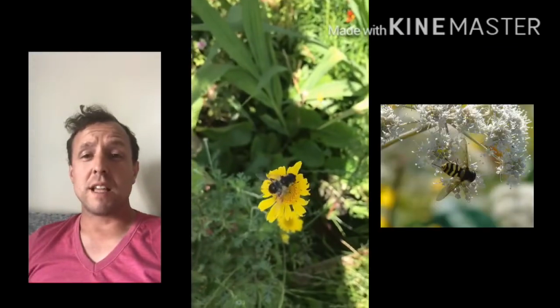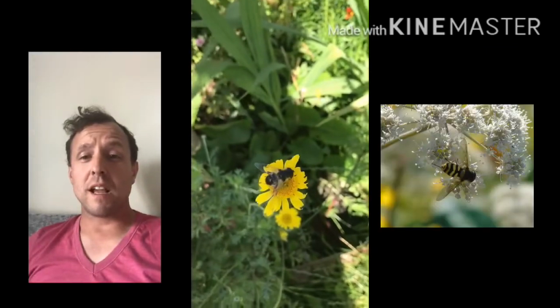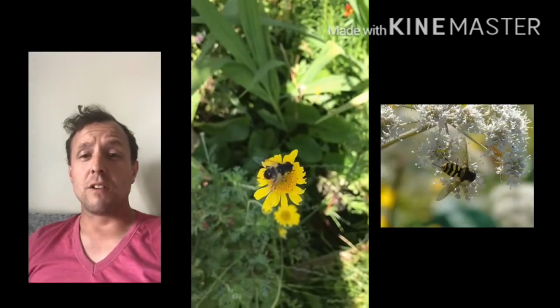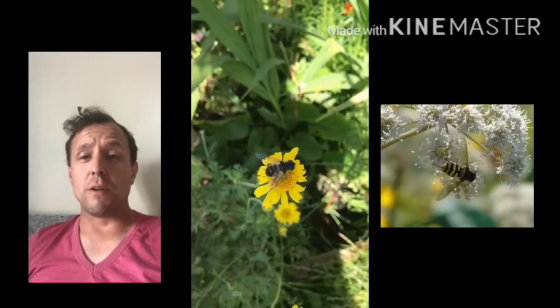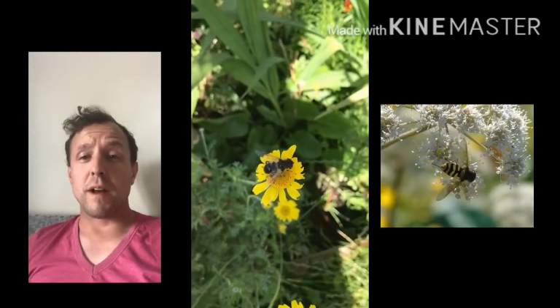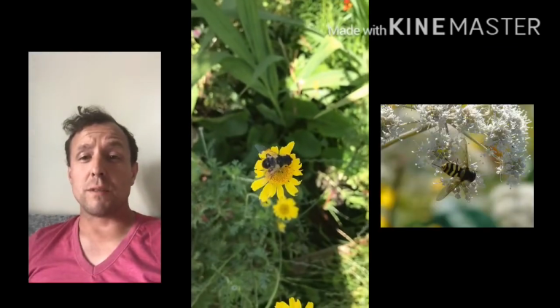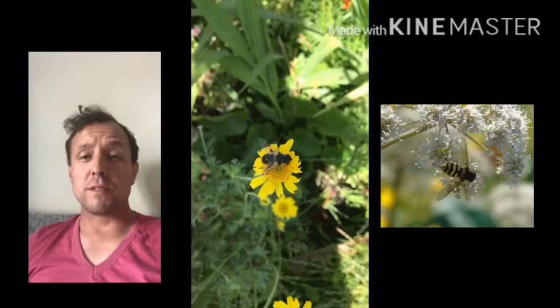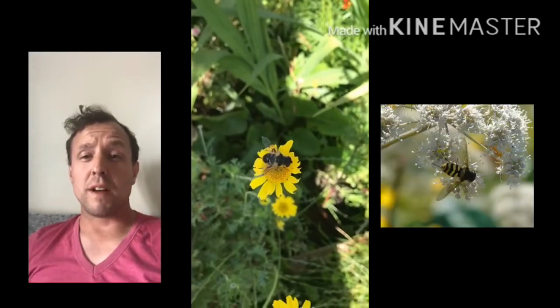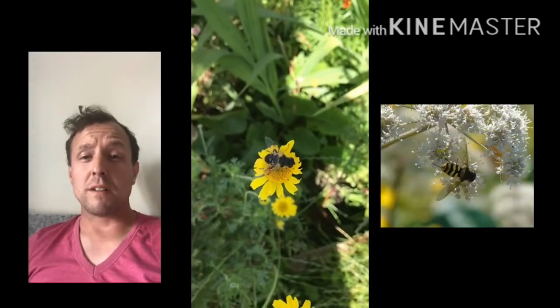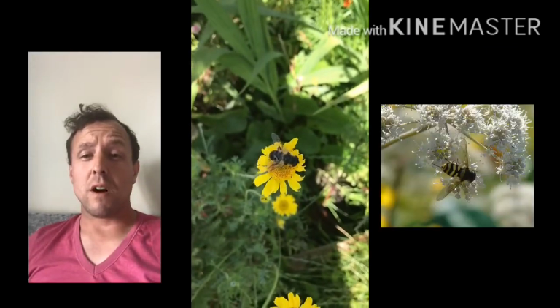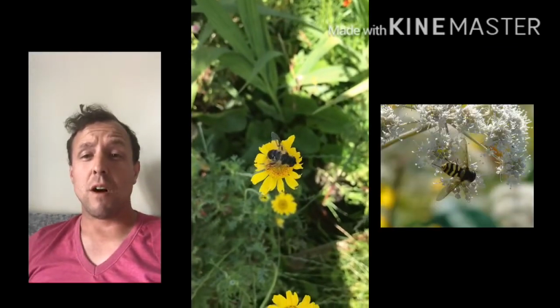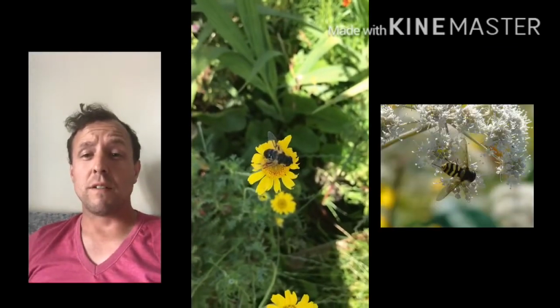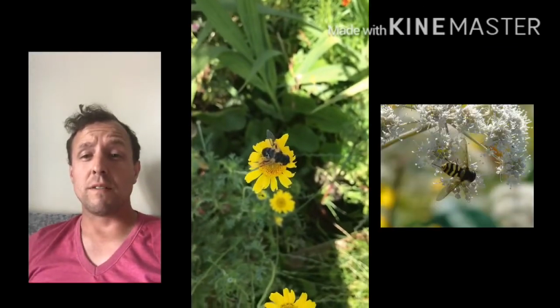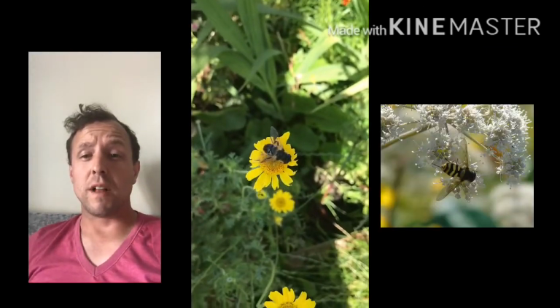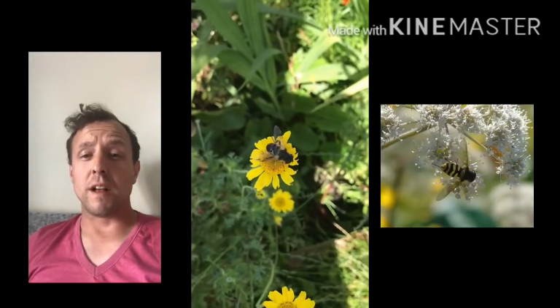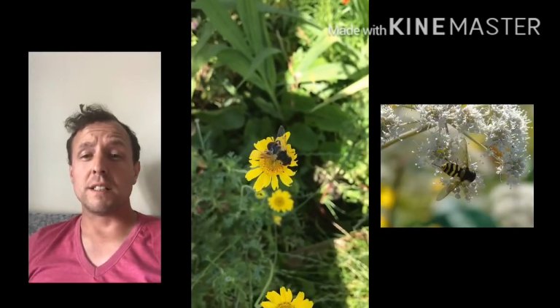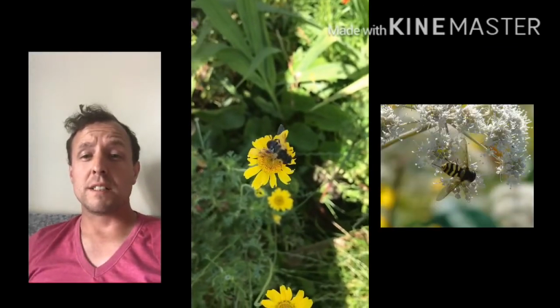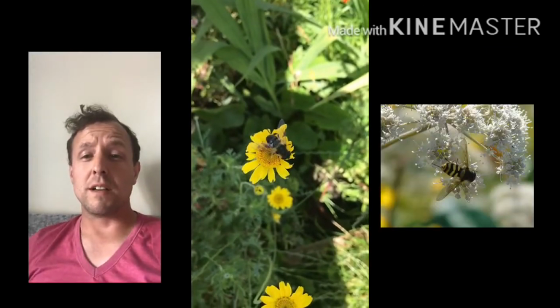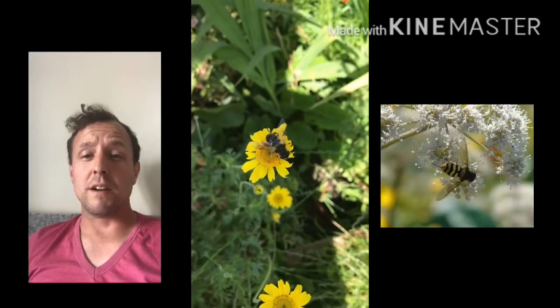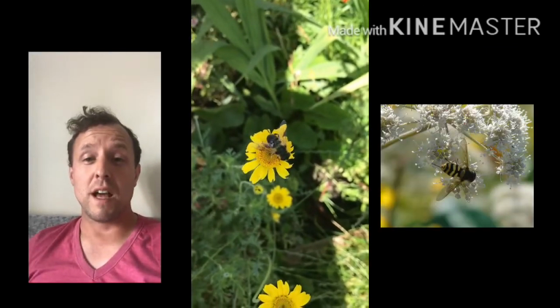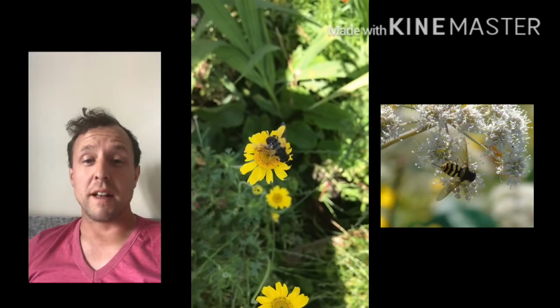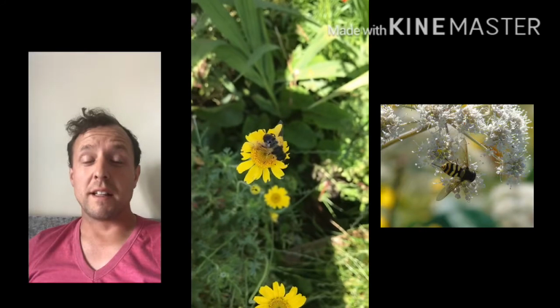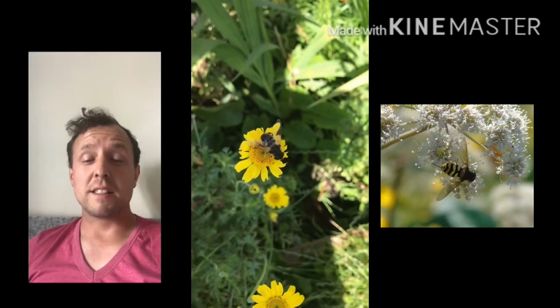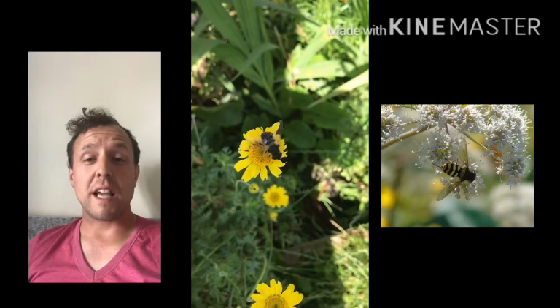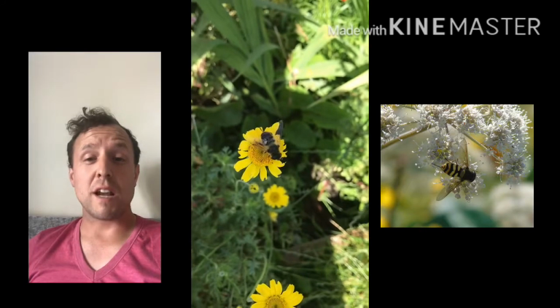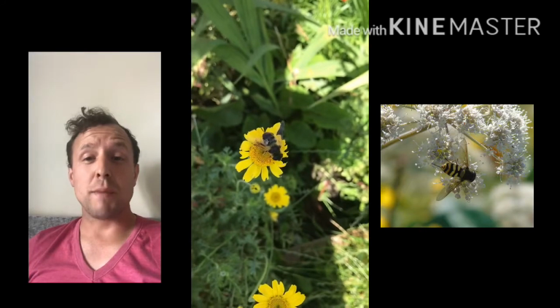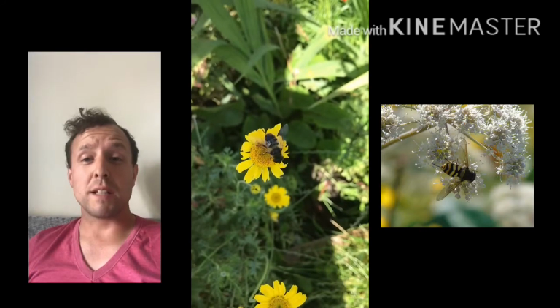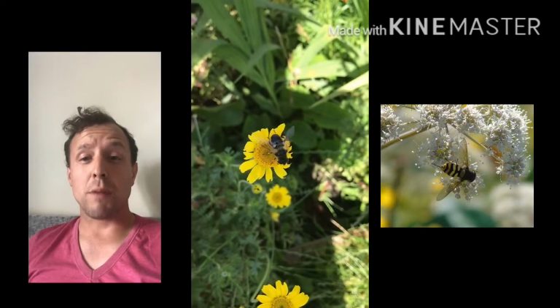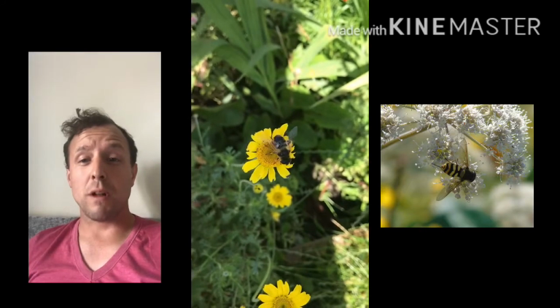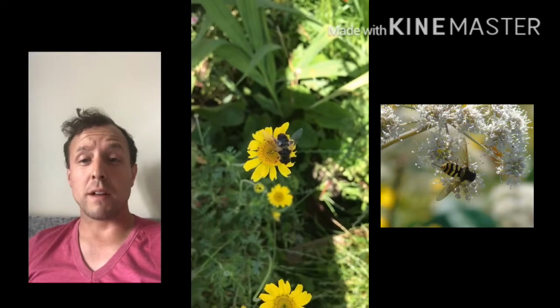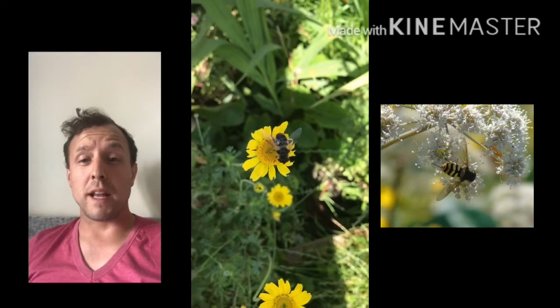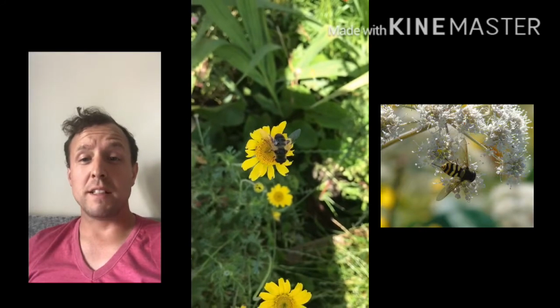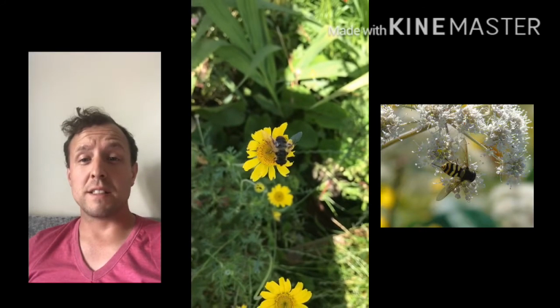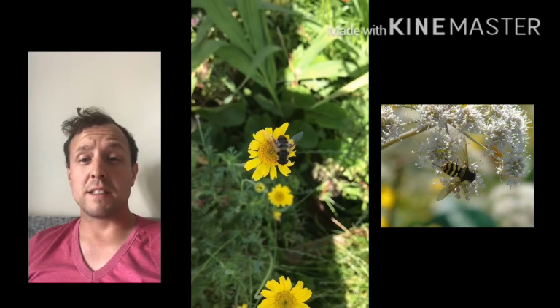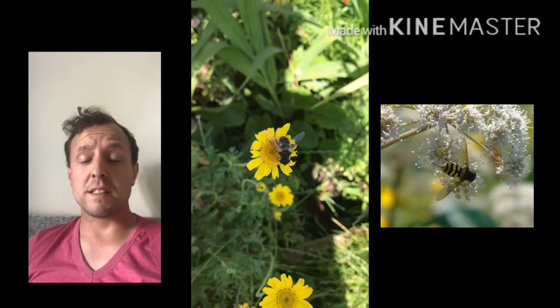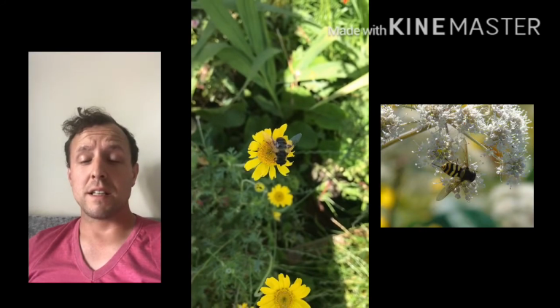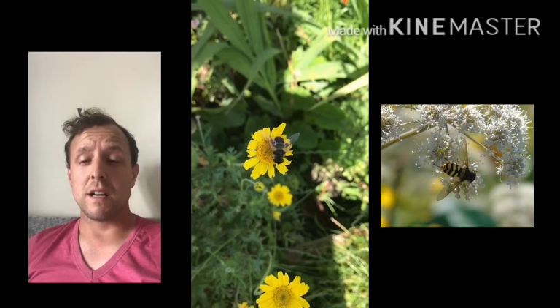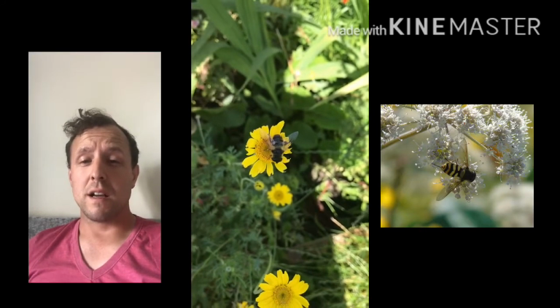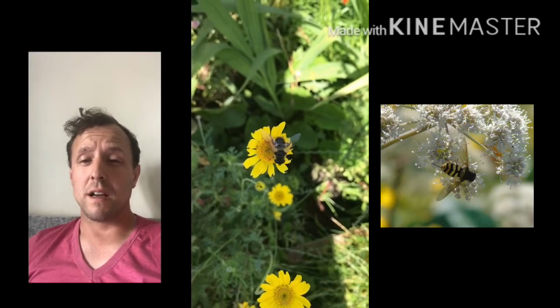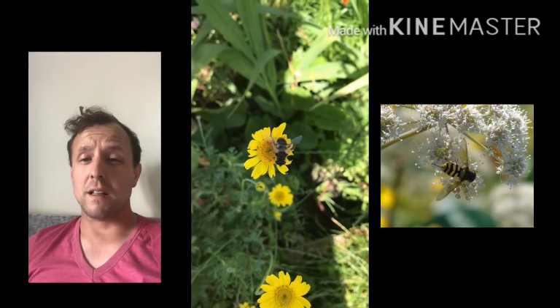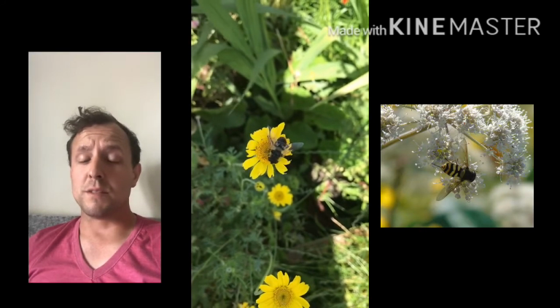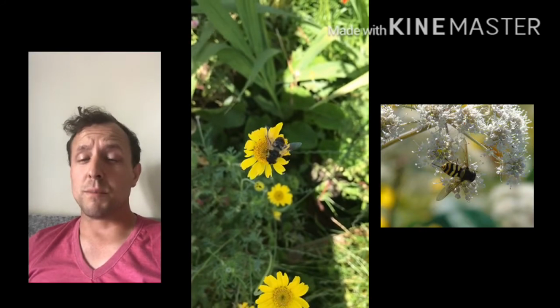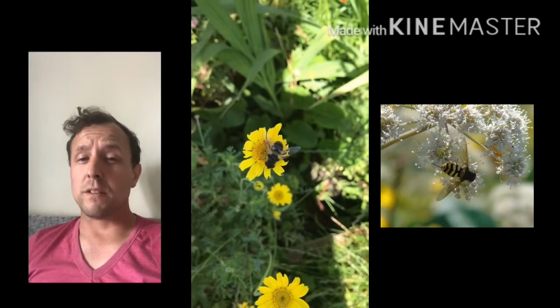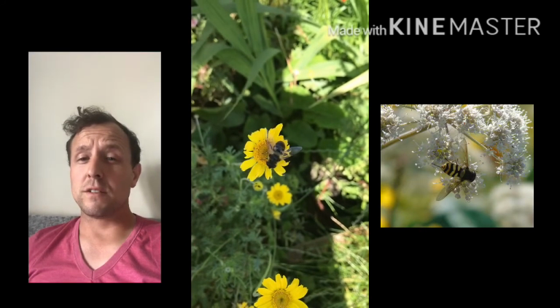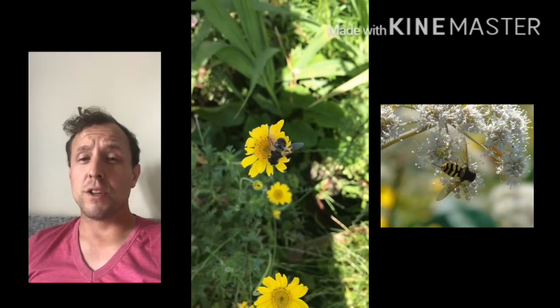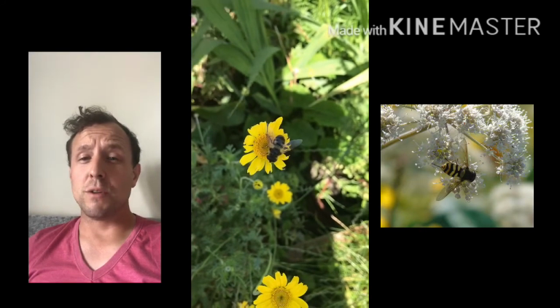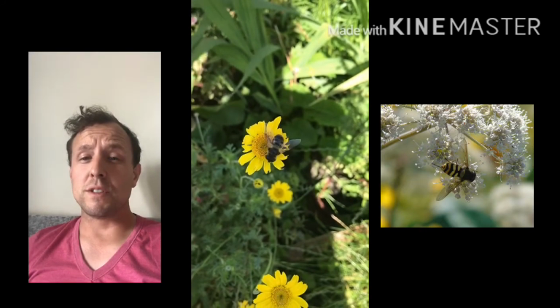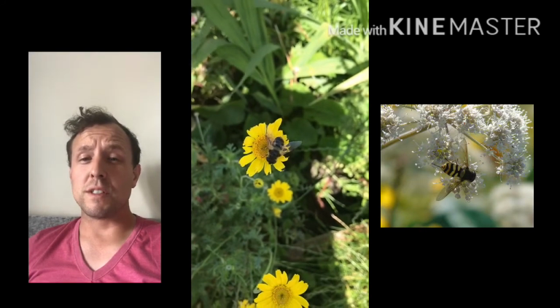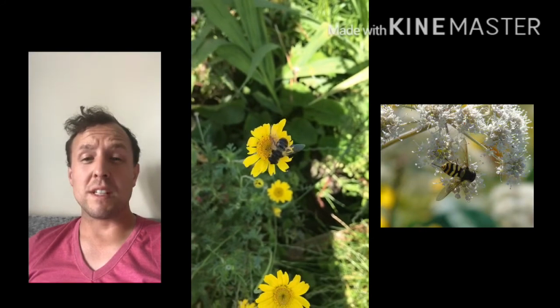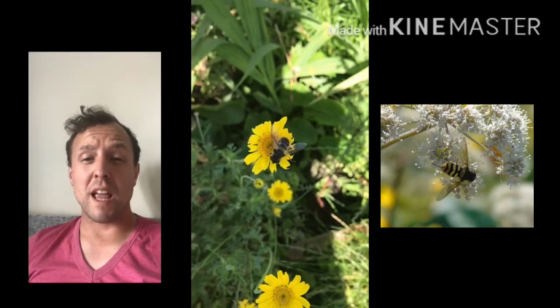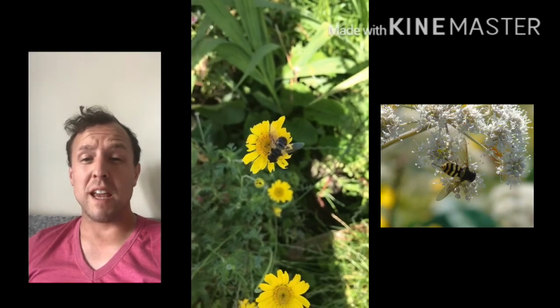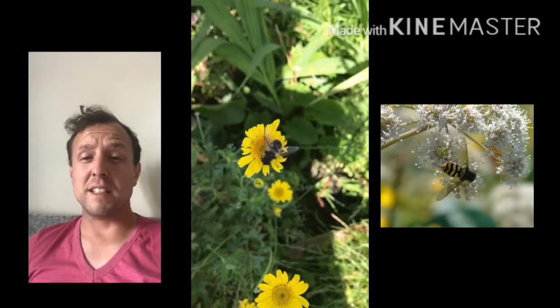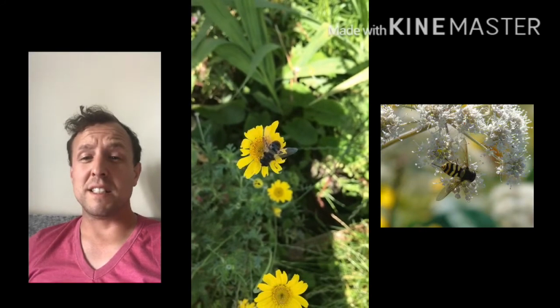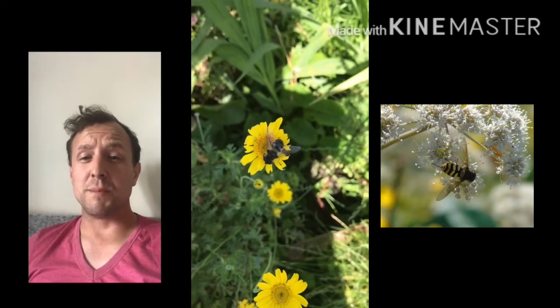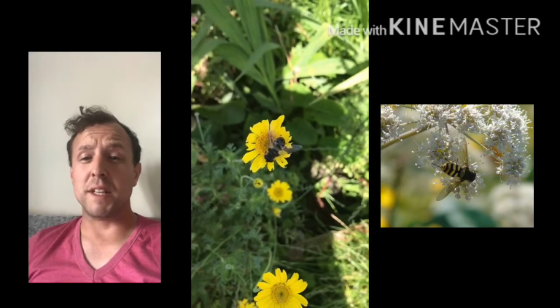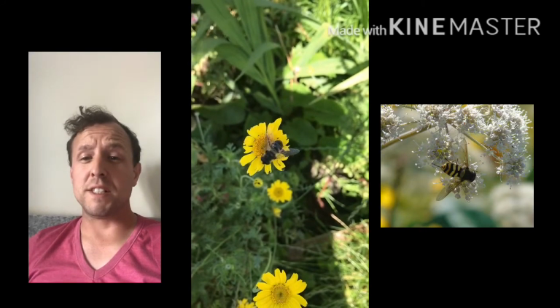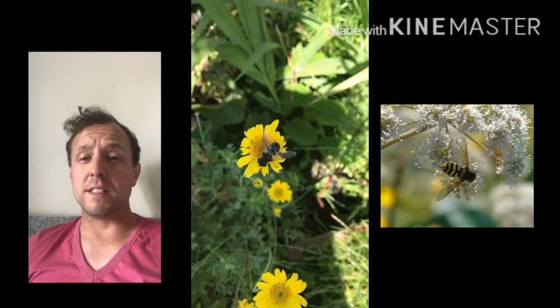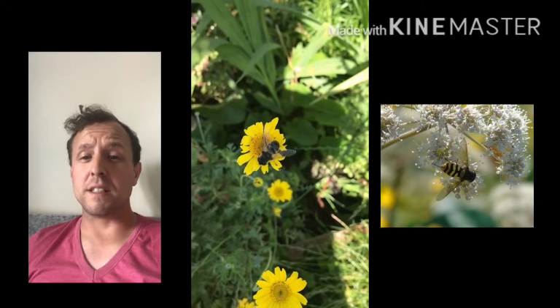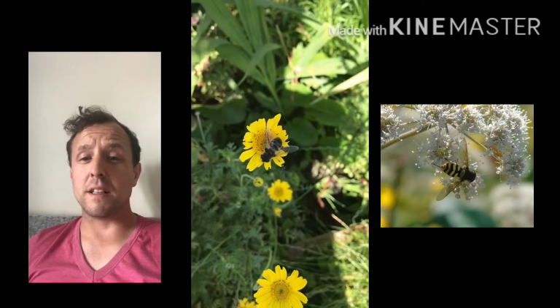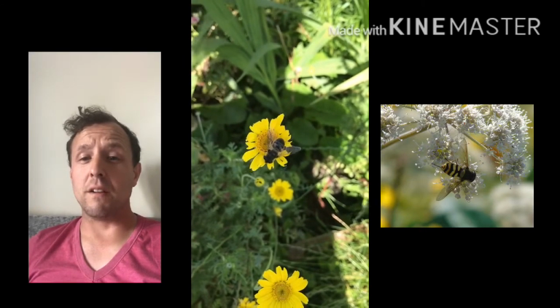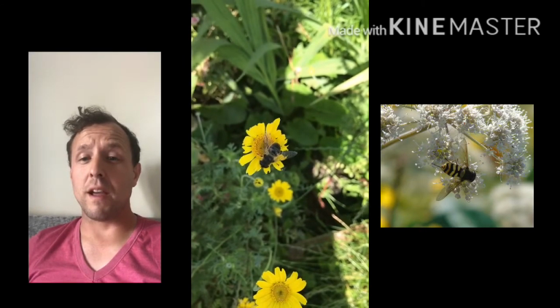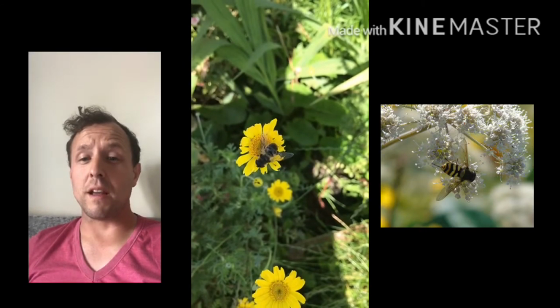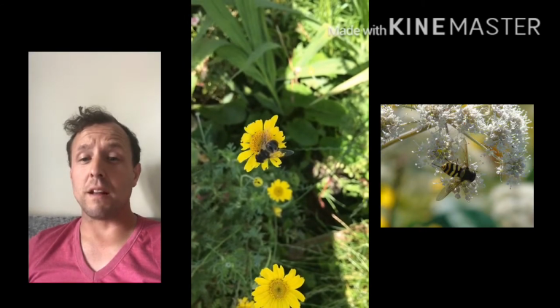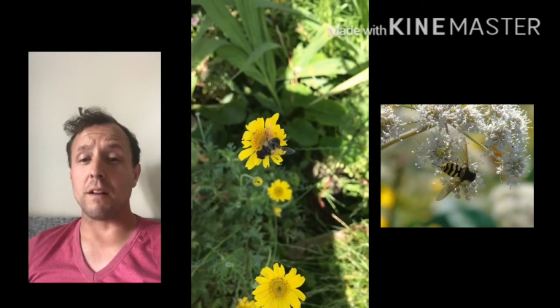The second group we found are hoverflies. They're the second biggest pollinators, and there are about 280 species in the UK alone.